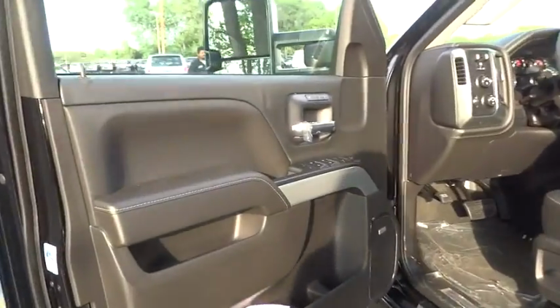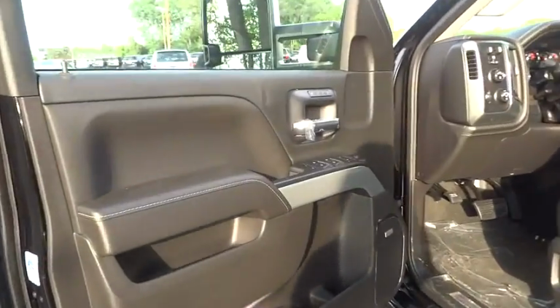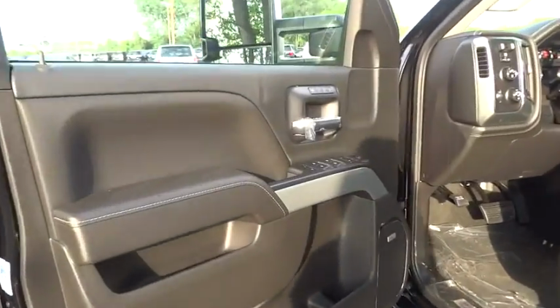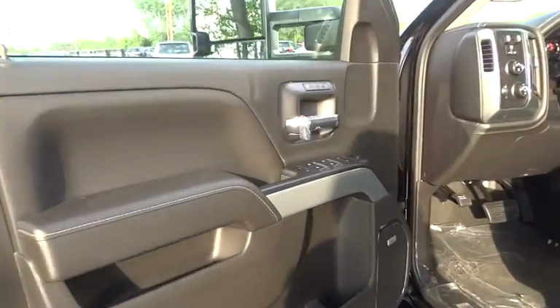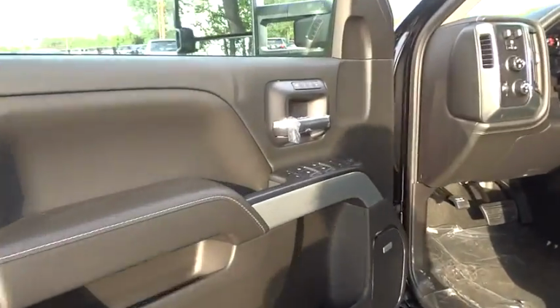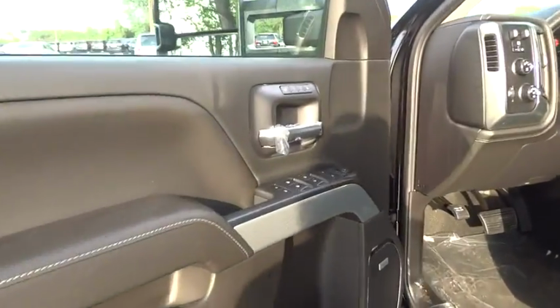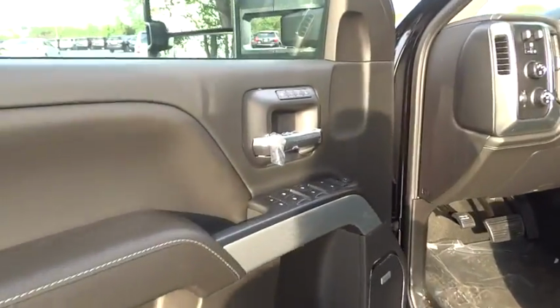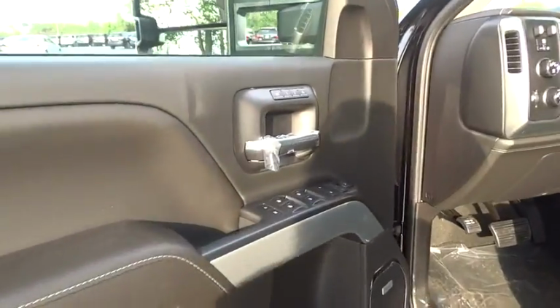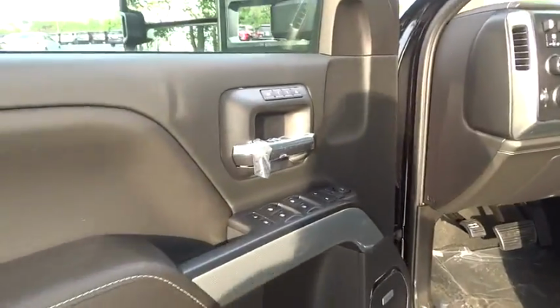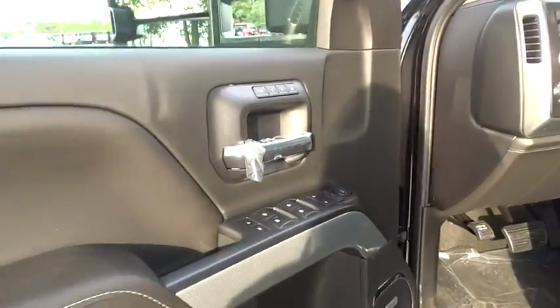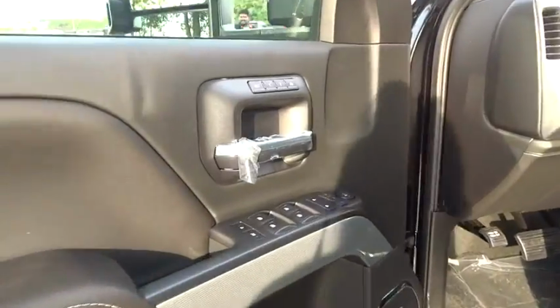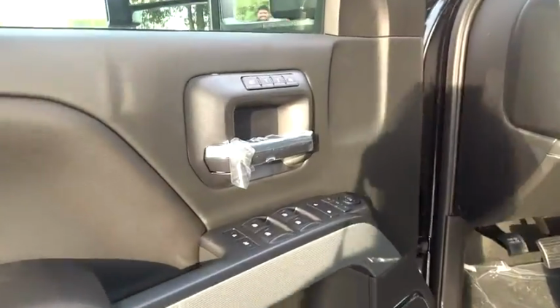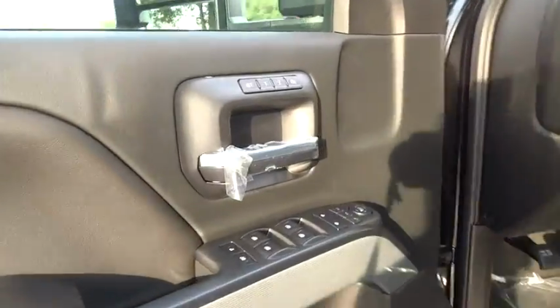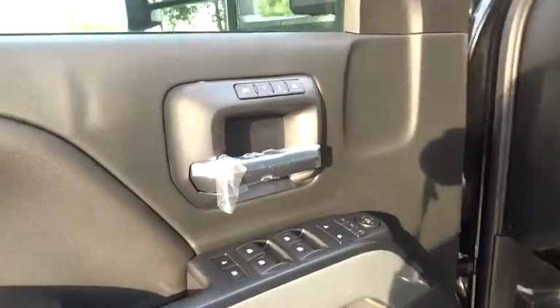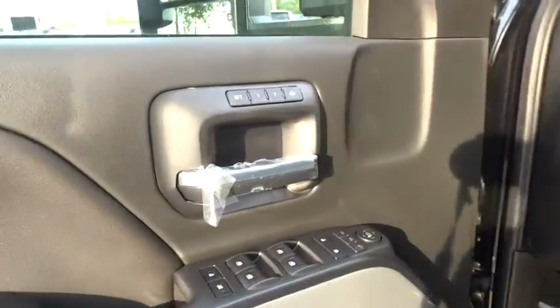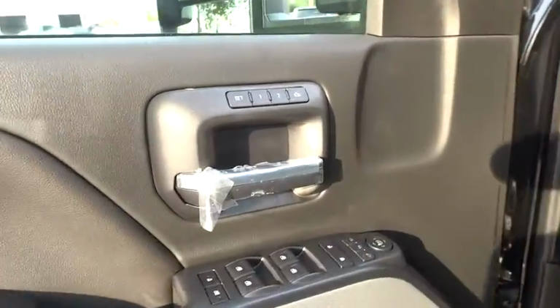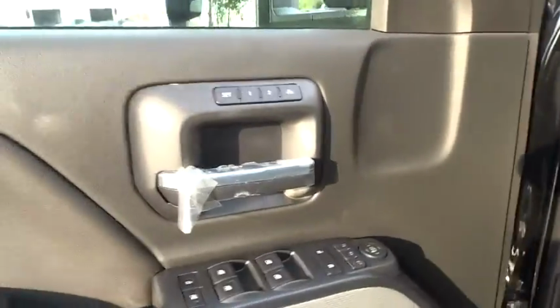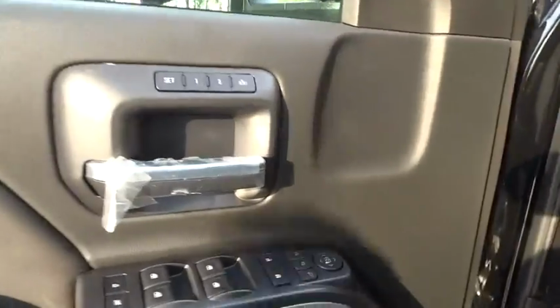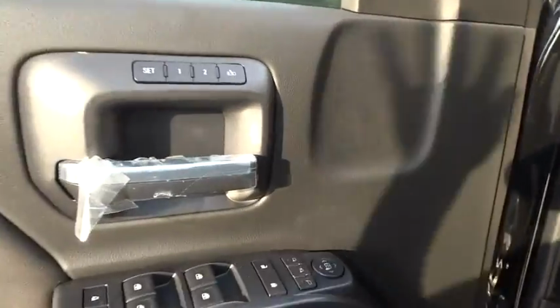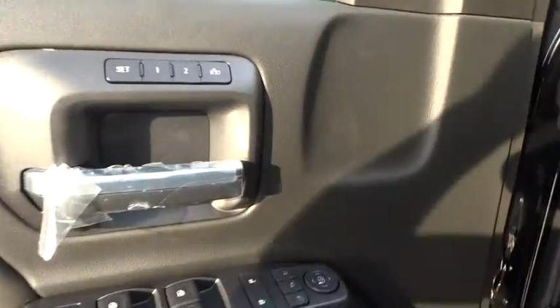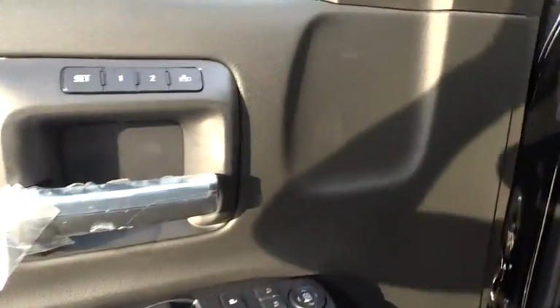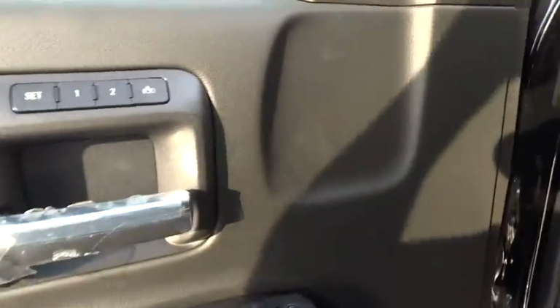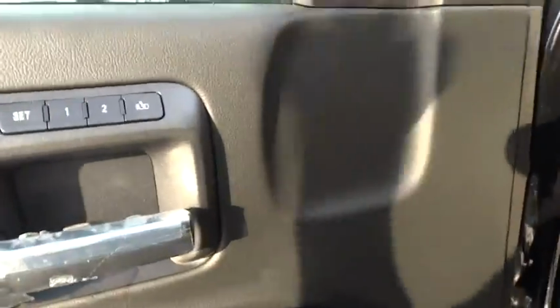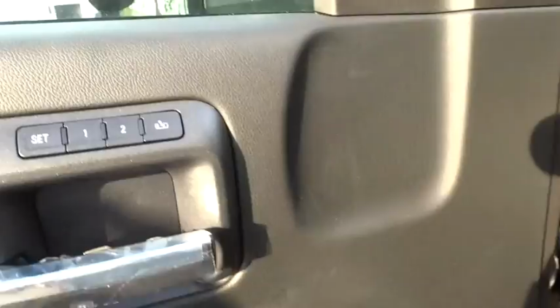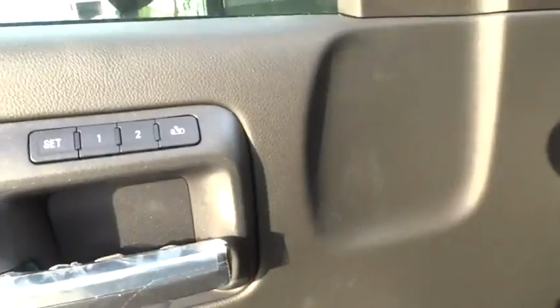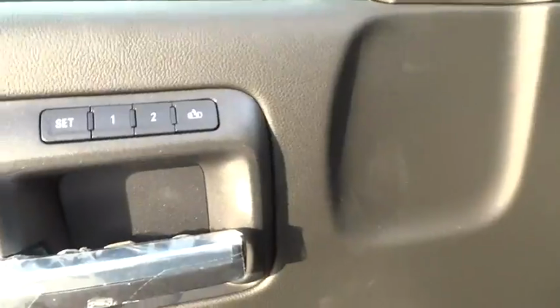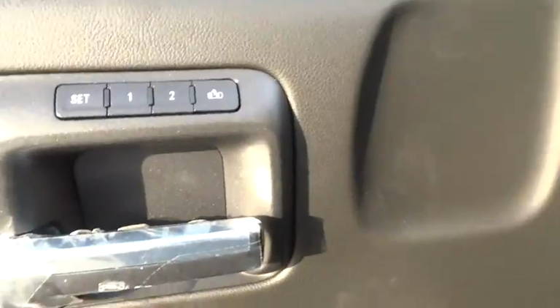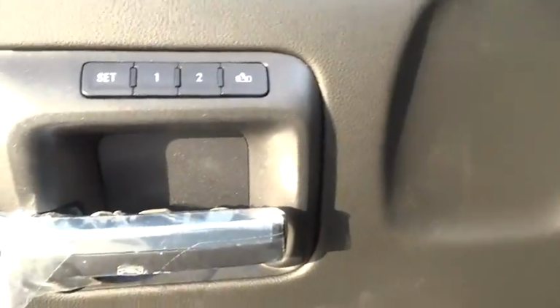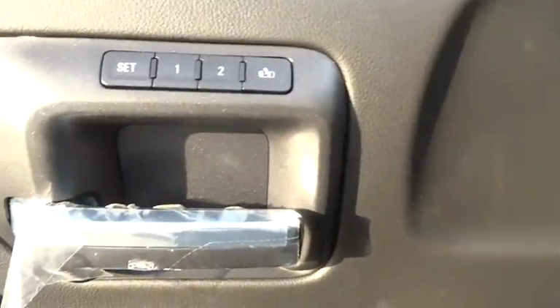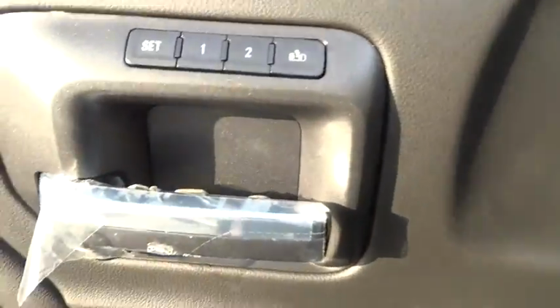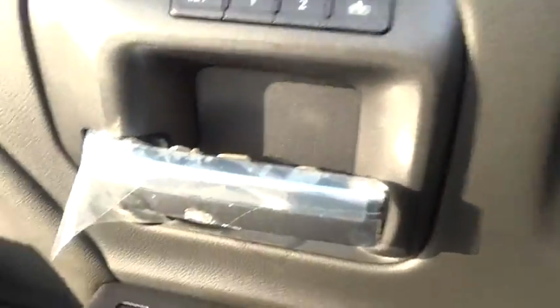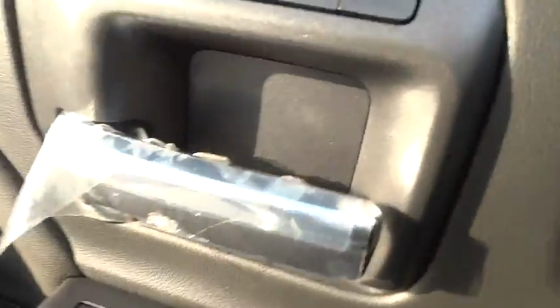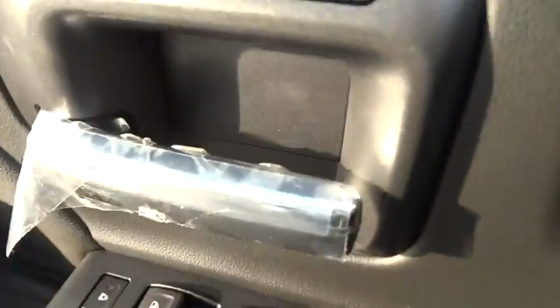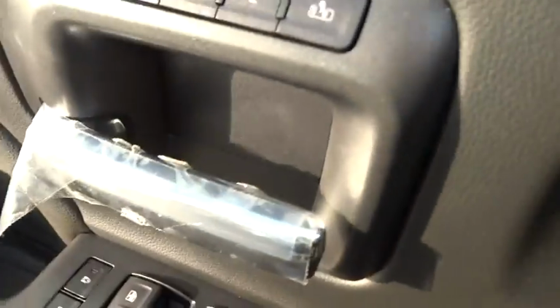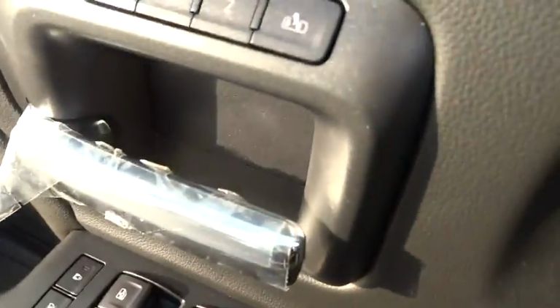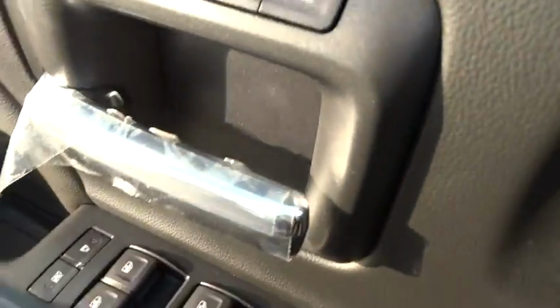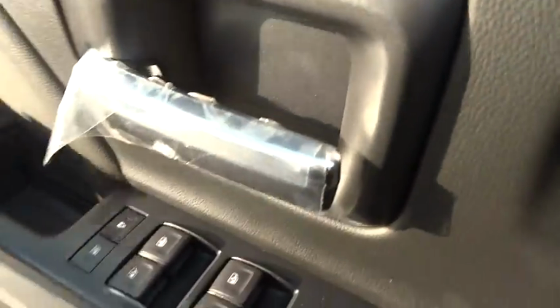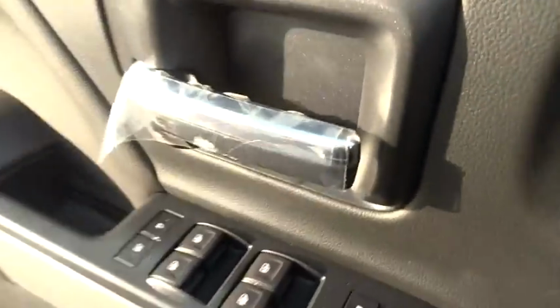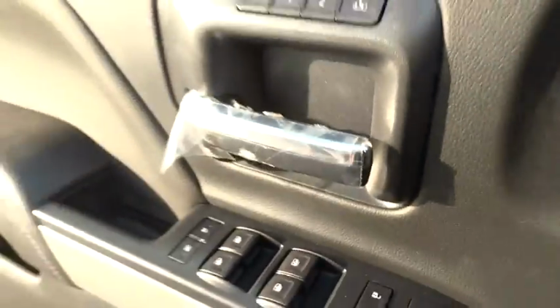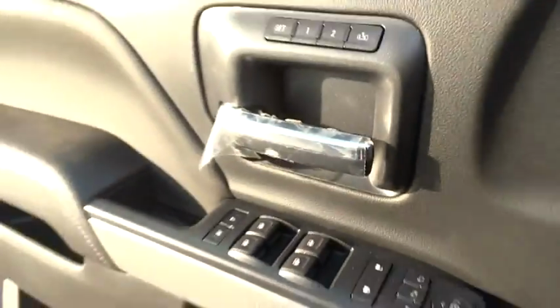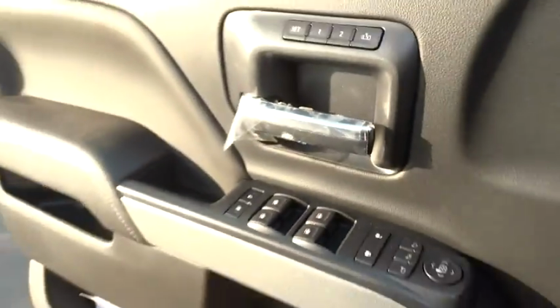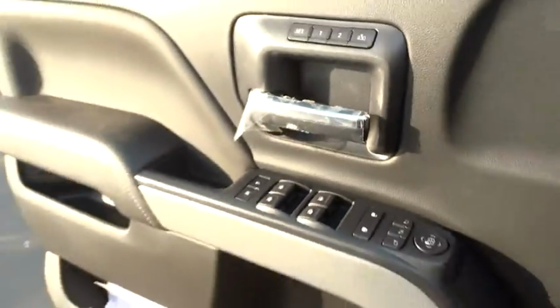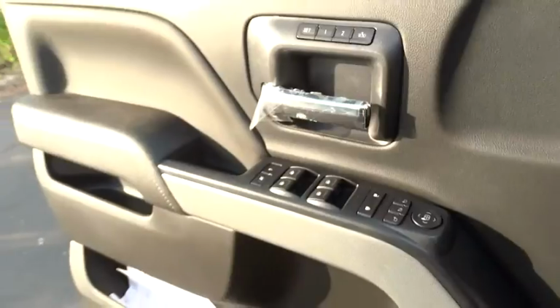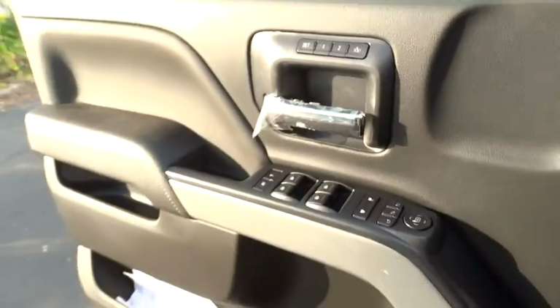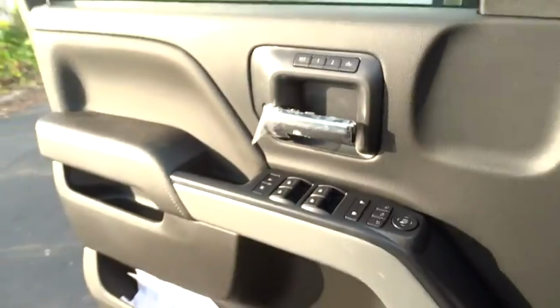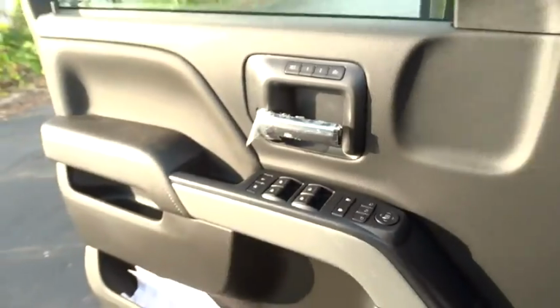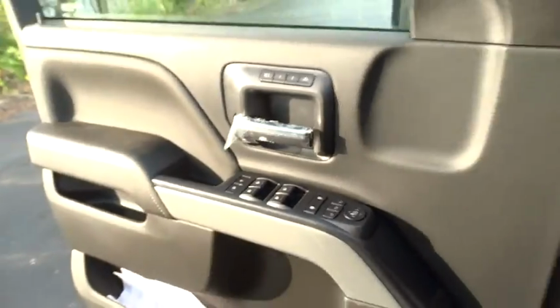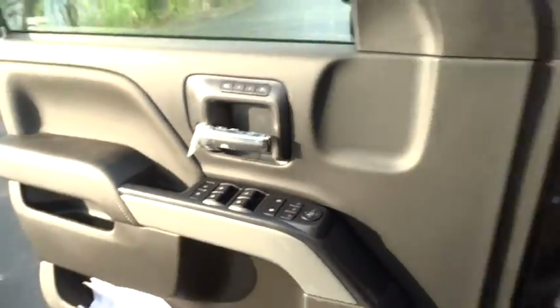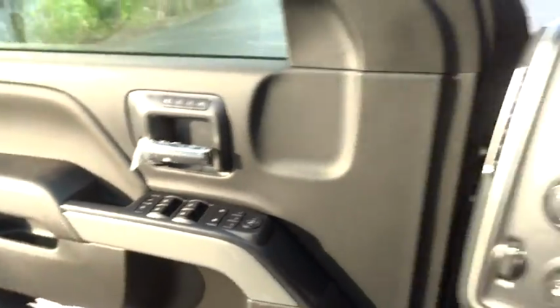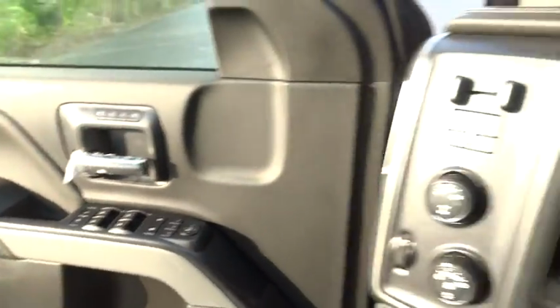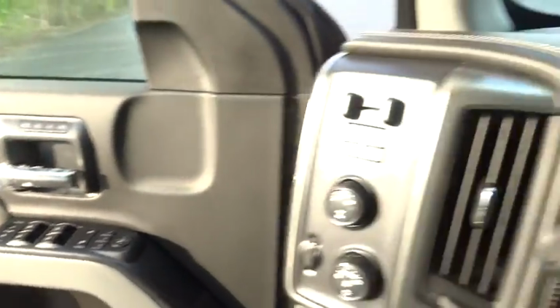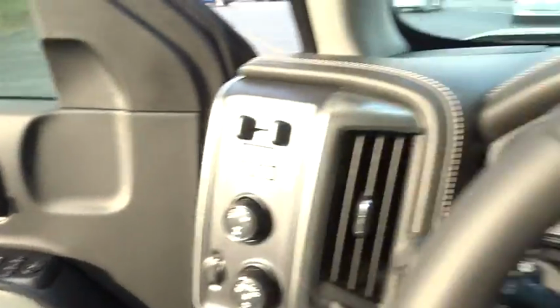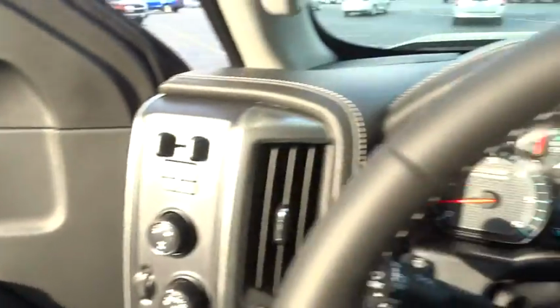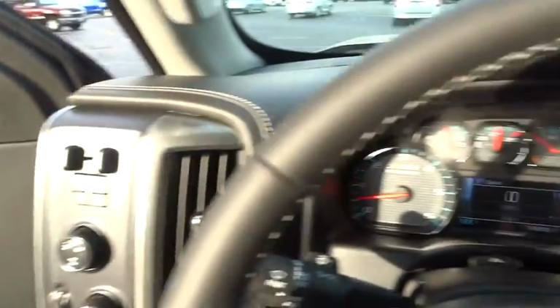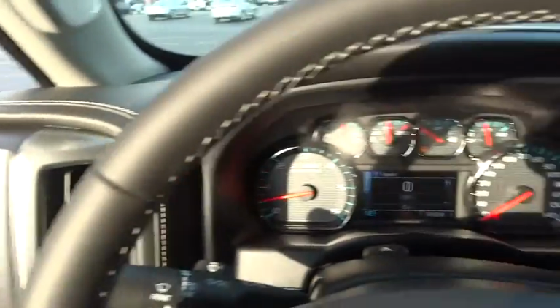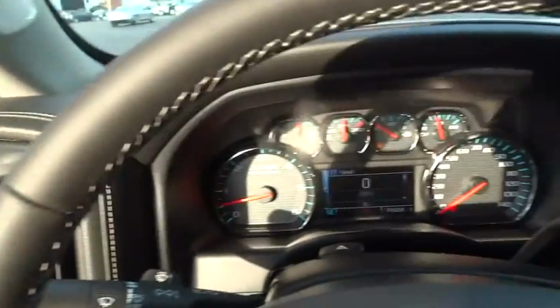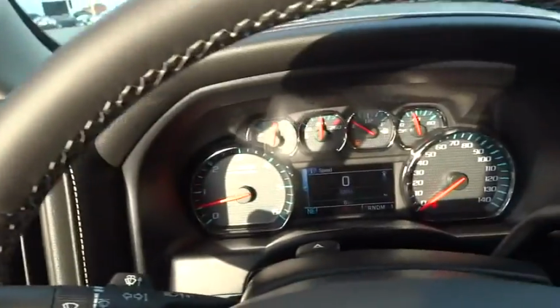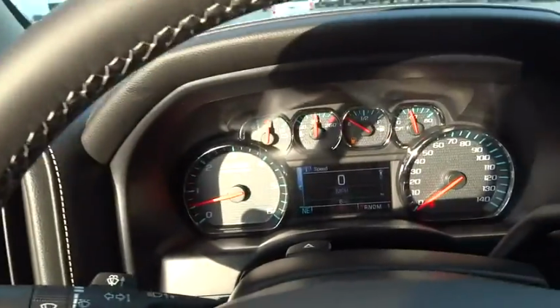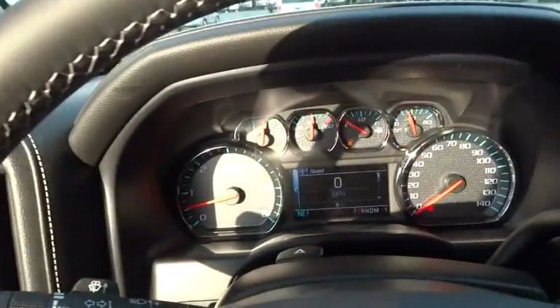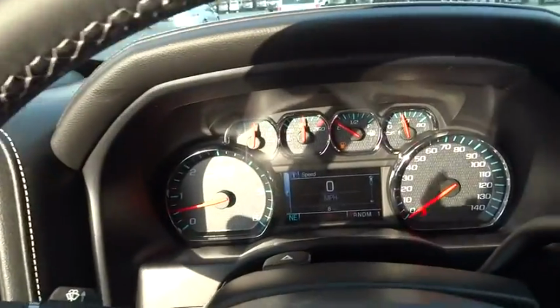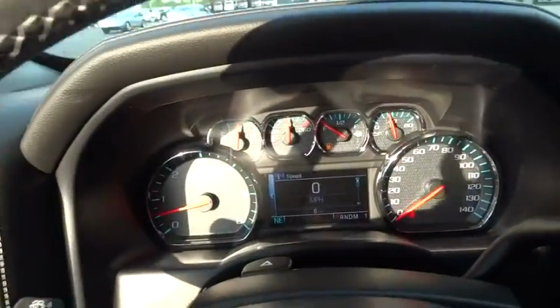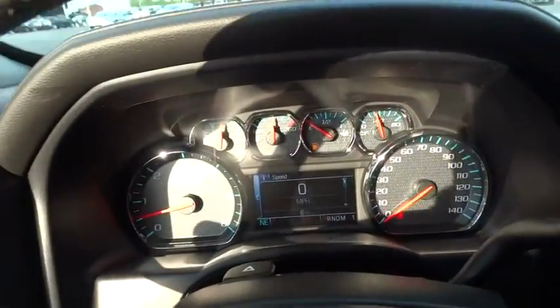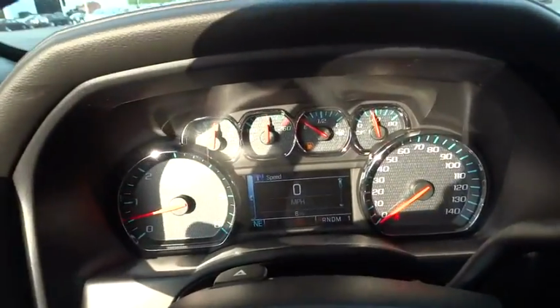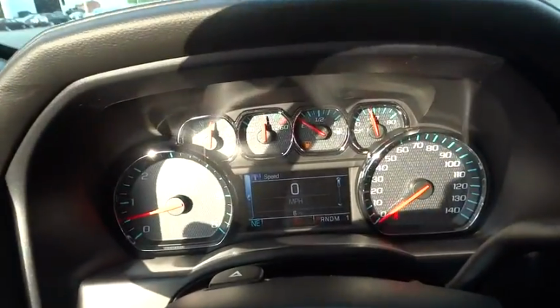Four-wheel disc brakes, four-wheel drive, universal garage door opener, AM-FM stereo radio.